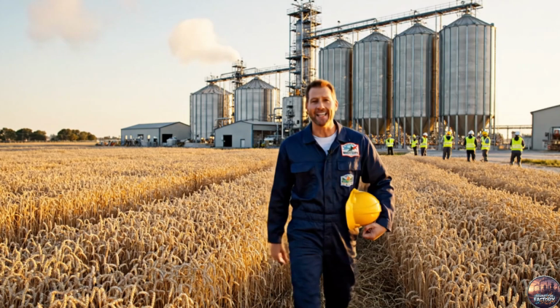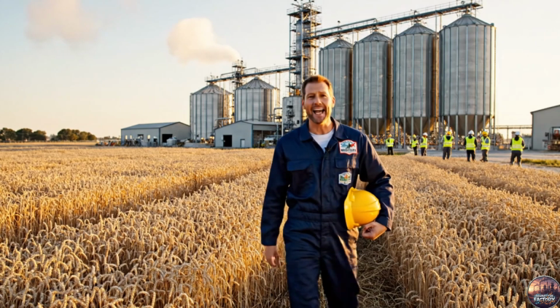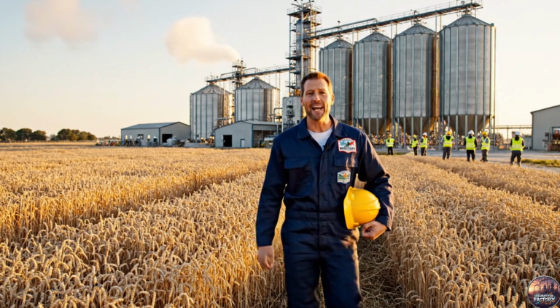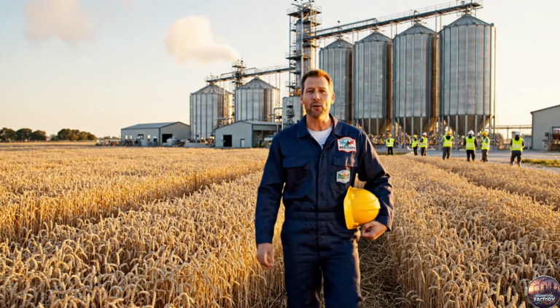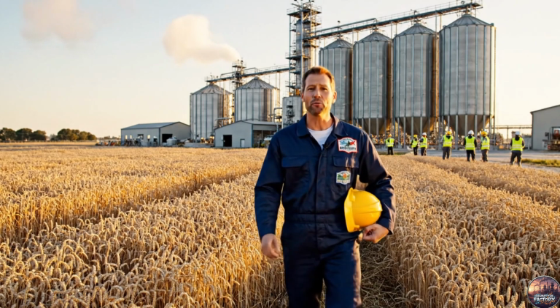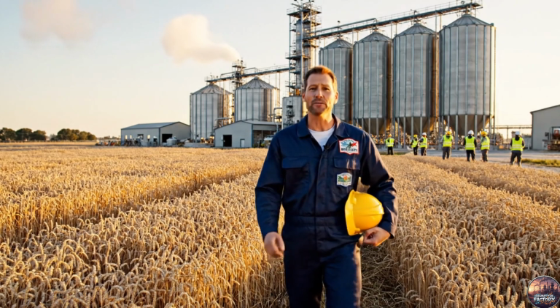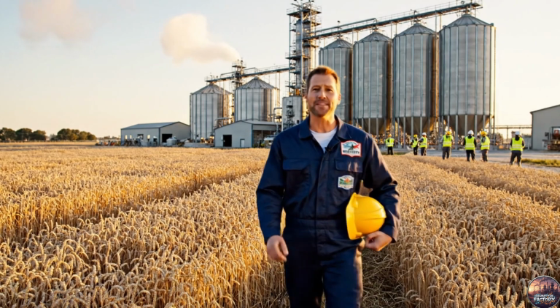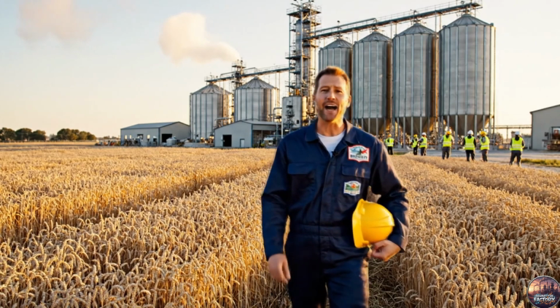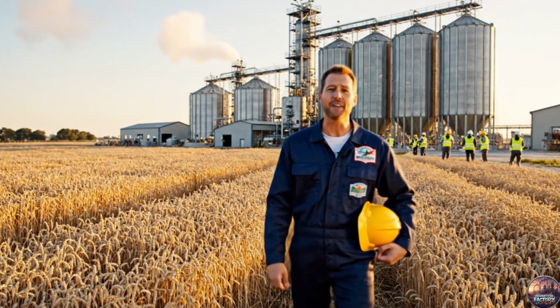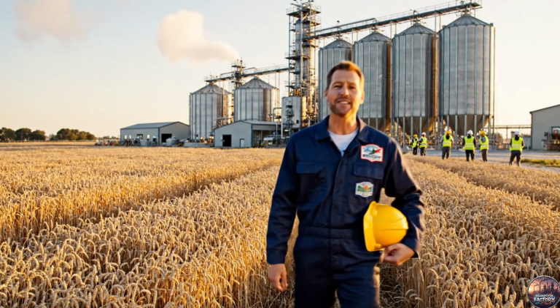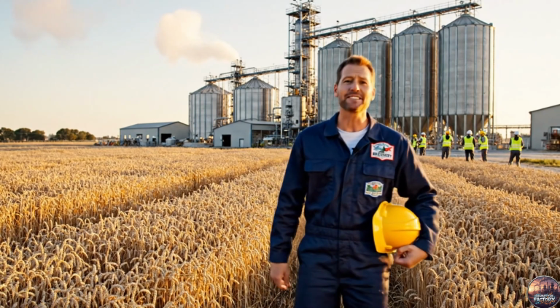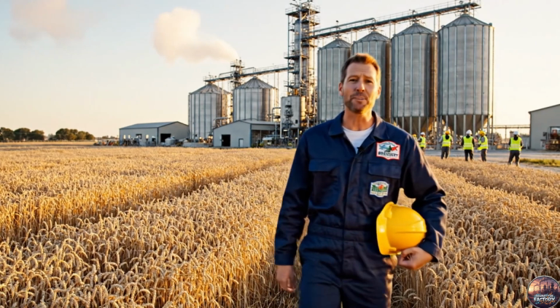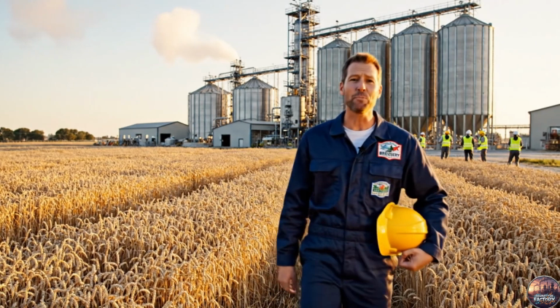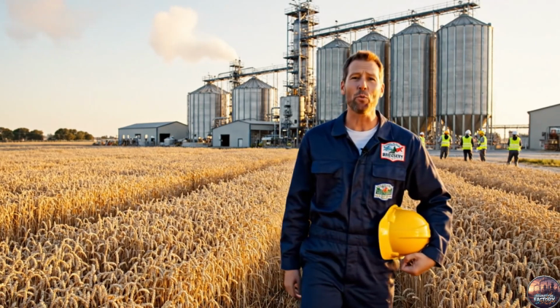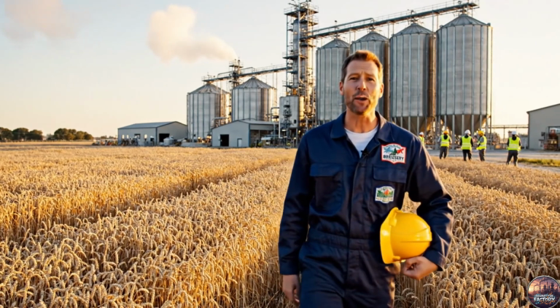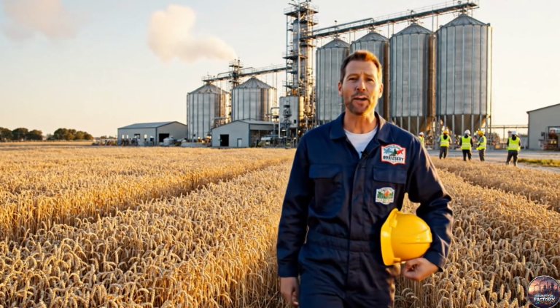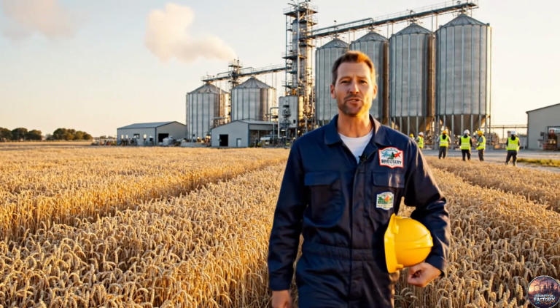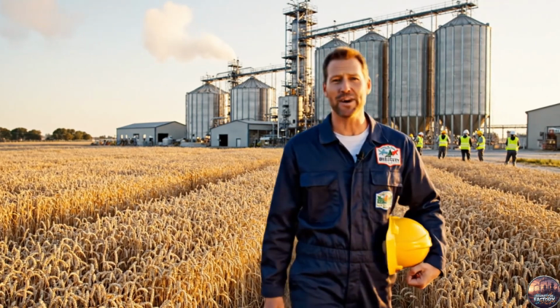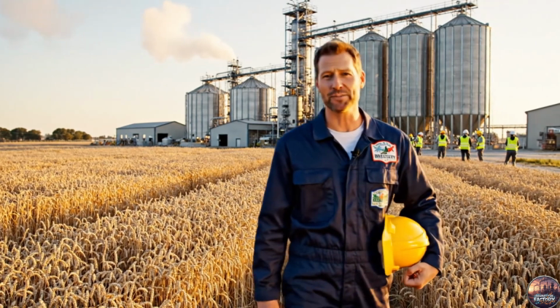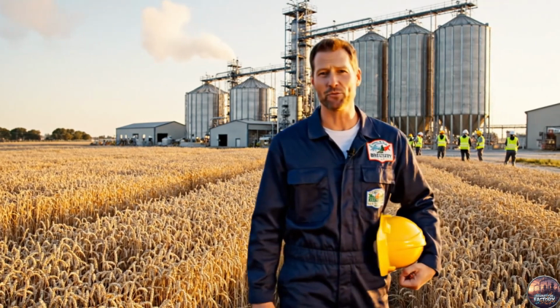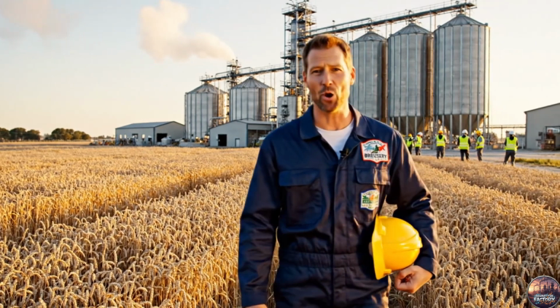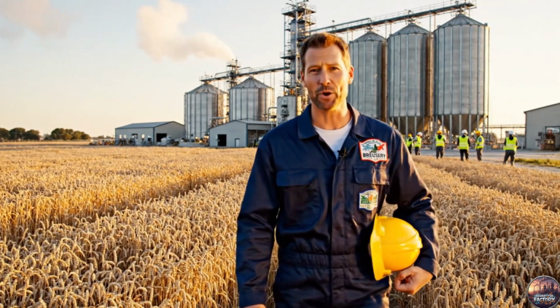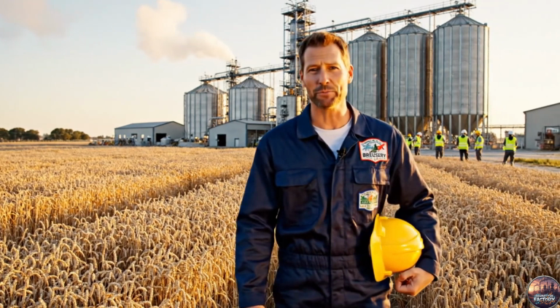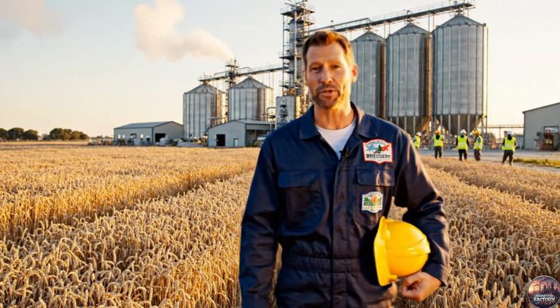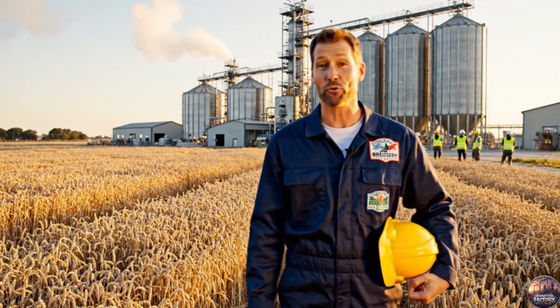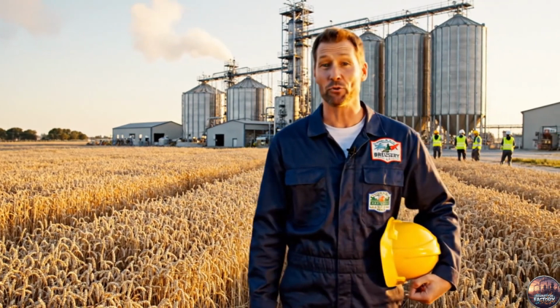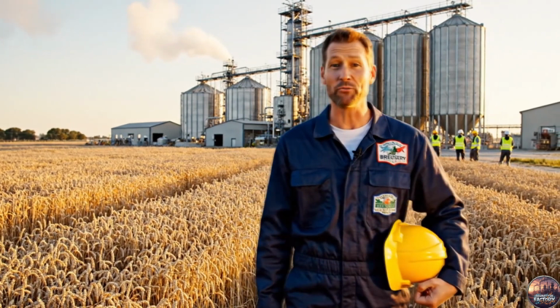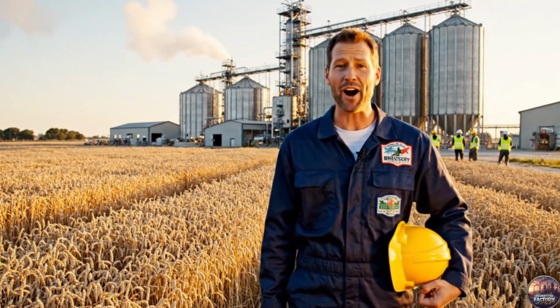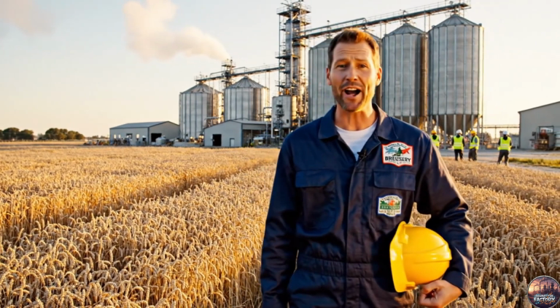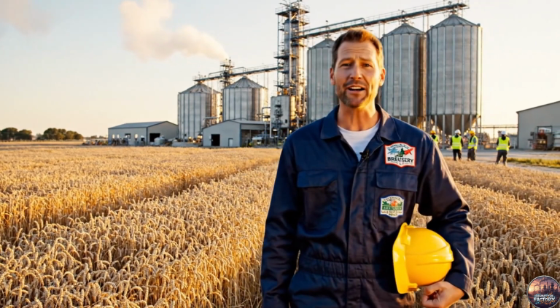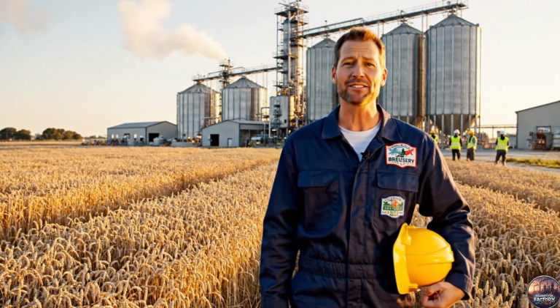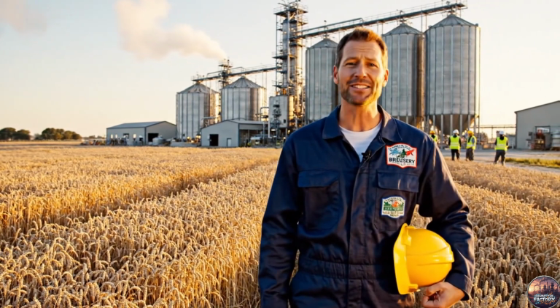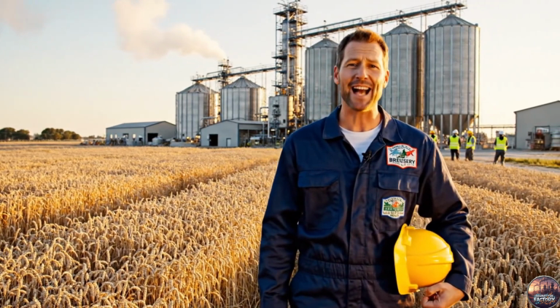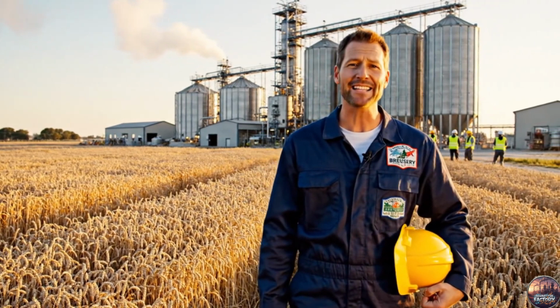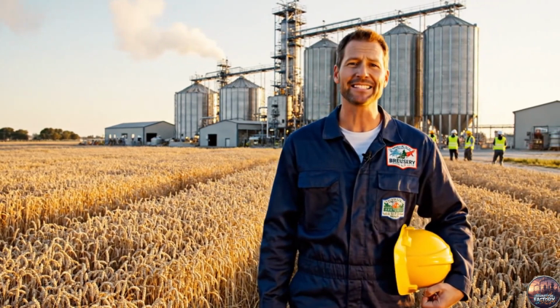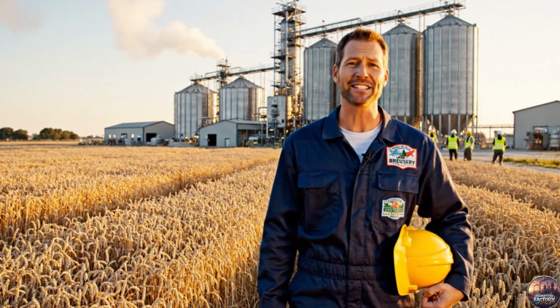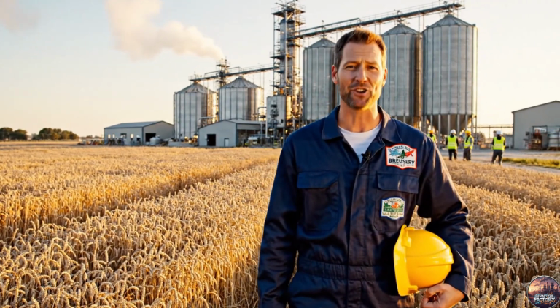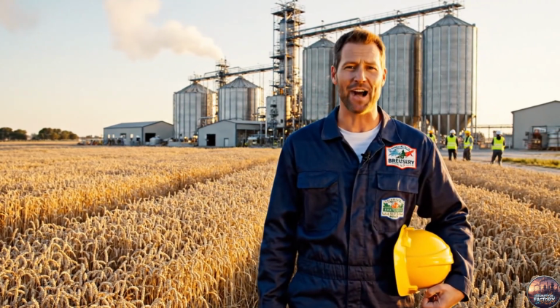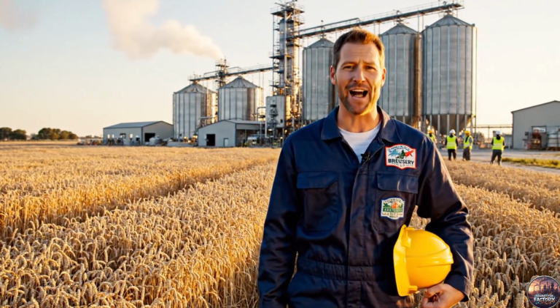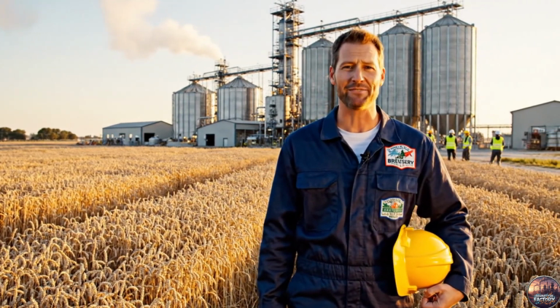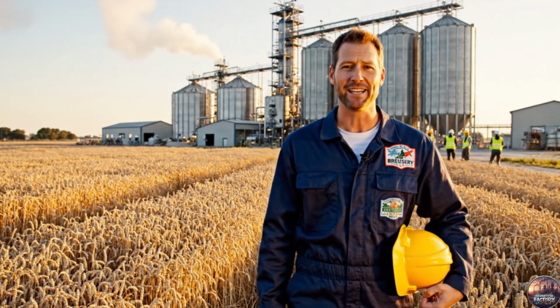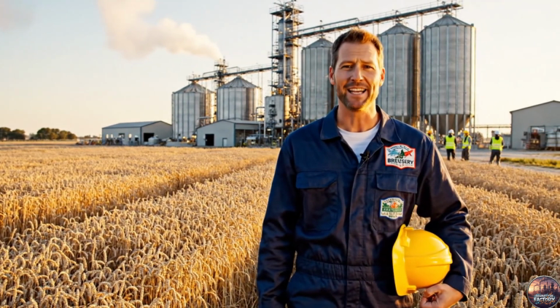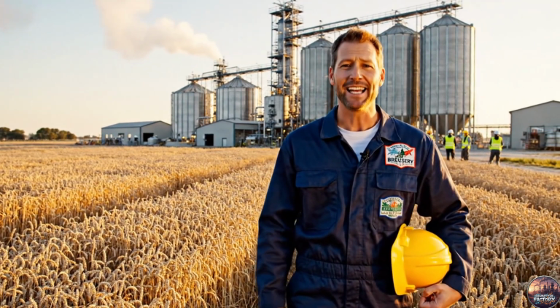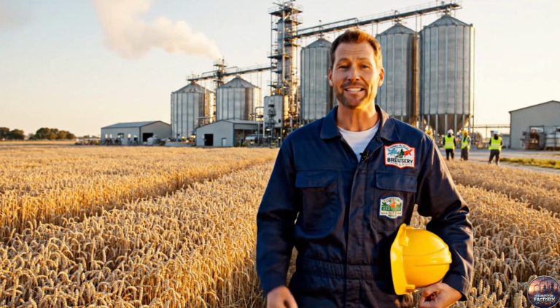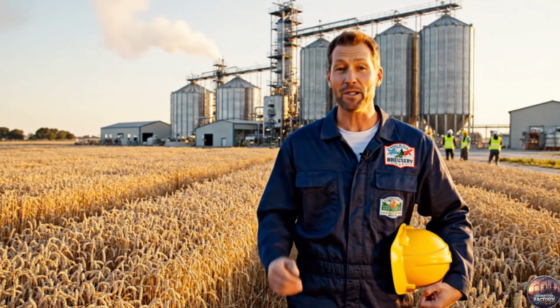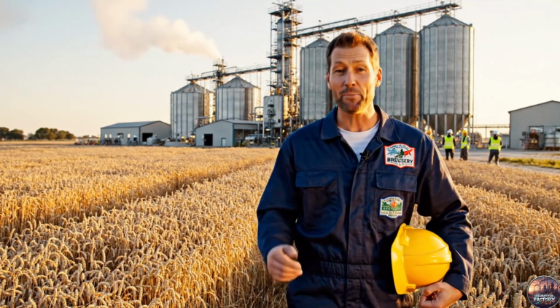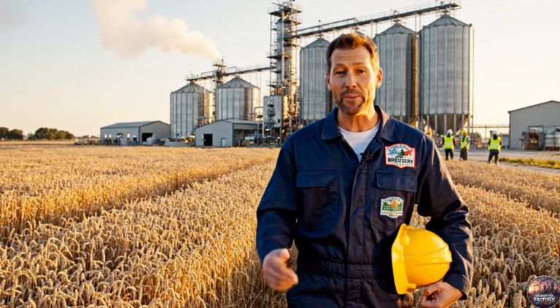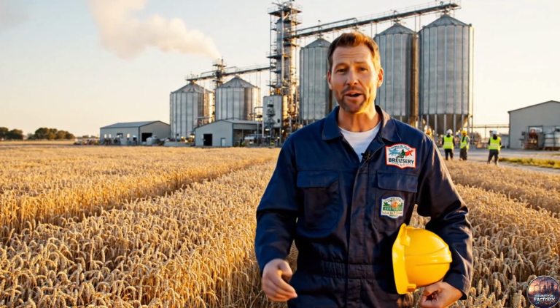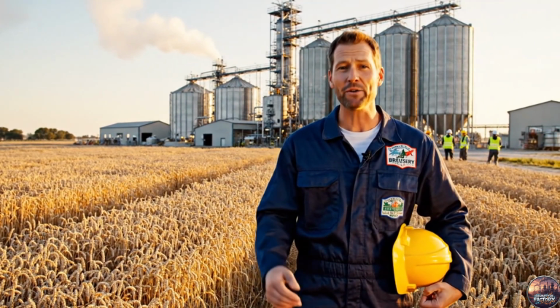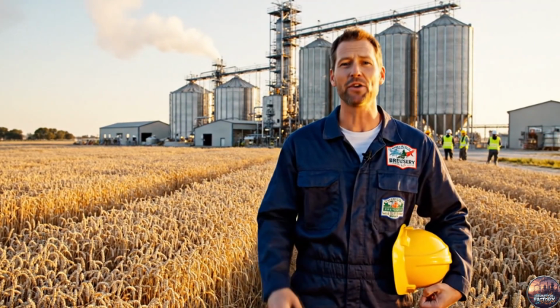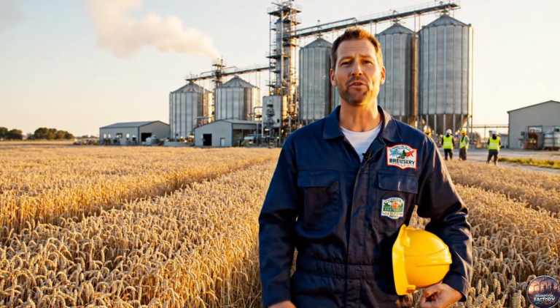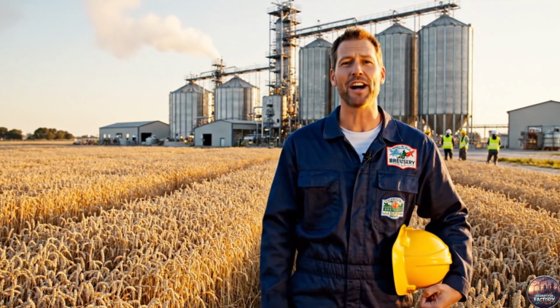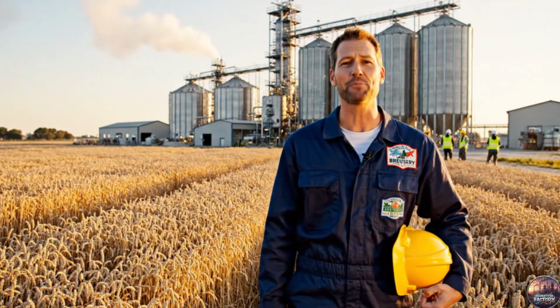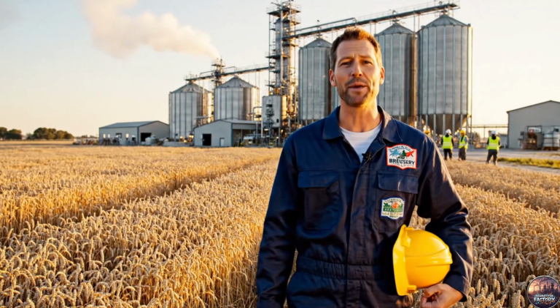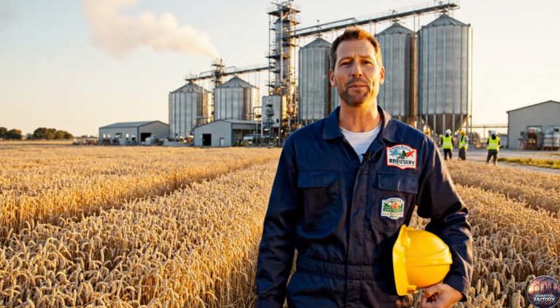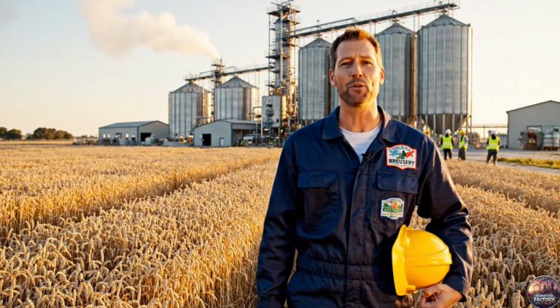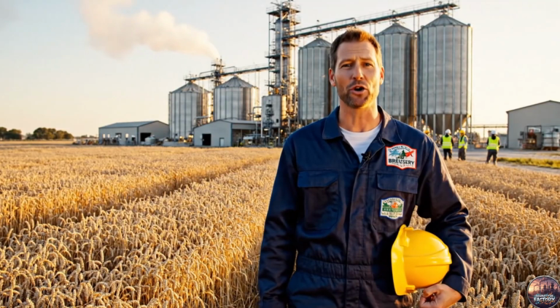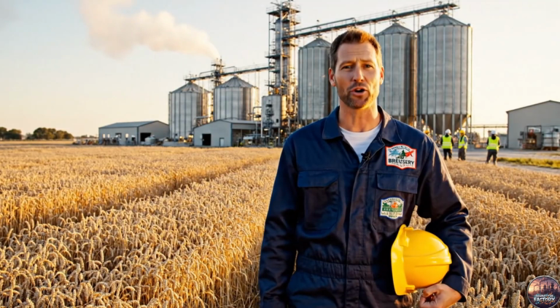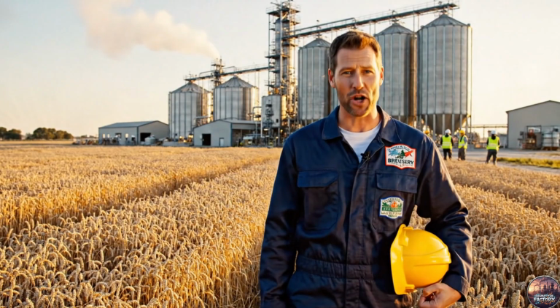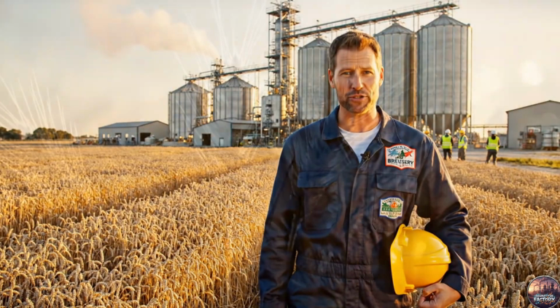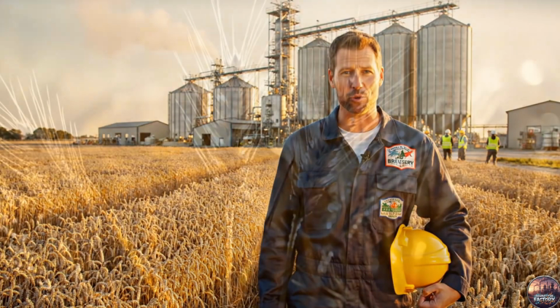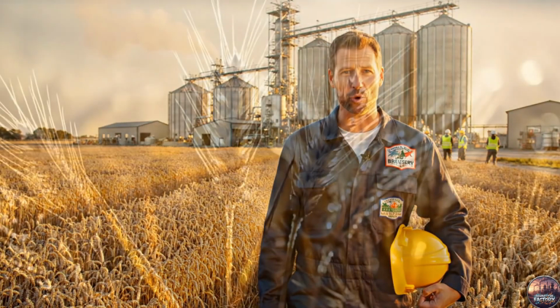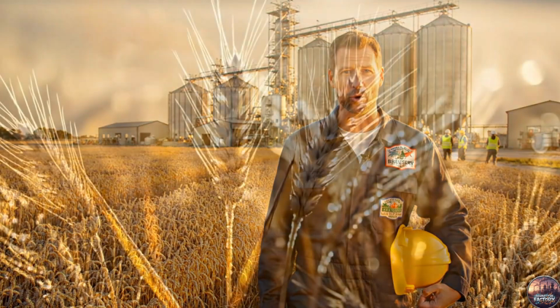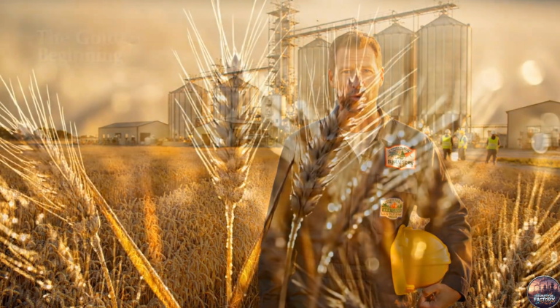Today we'll see how this simple wheat transforms through fire, science and craft into the beer that unites people across the world.